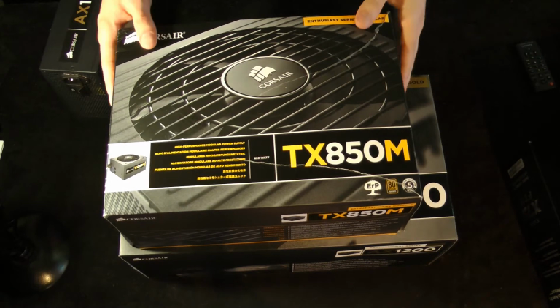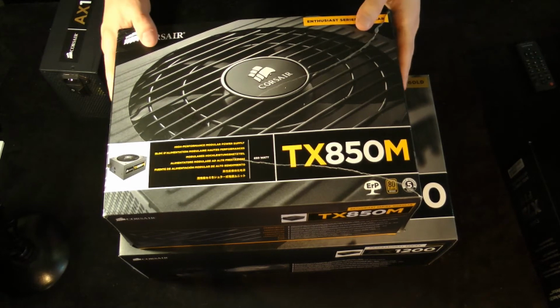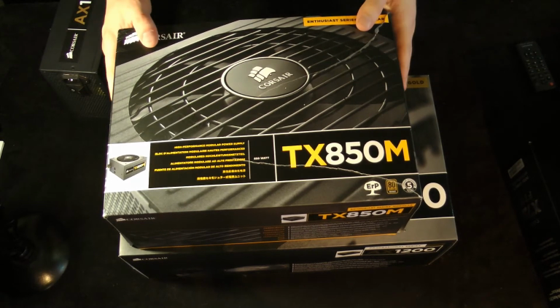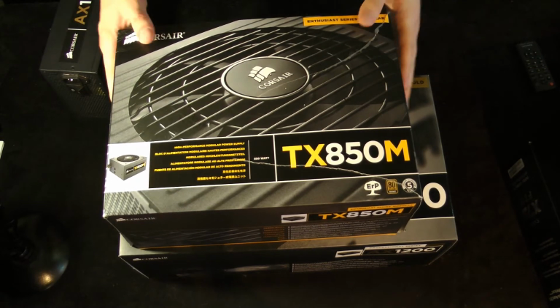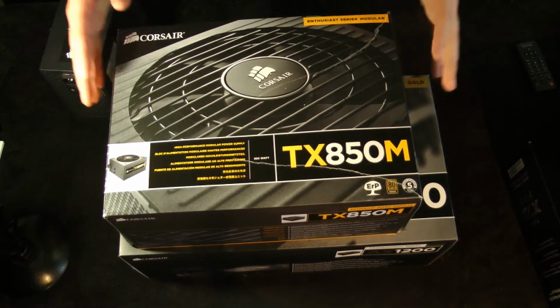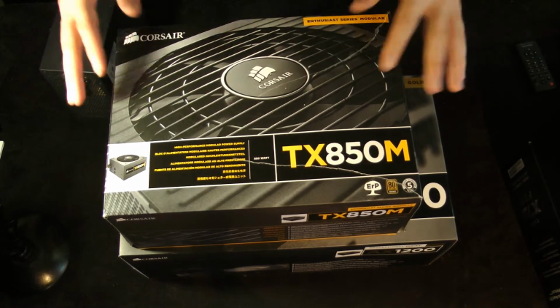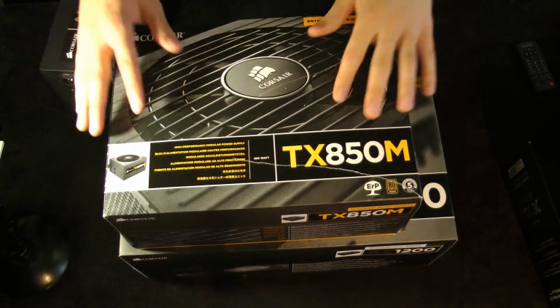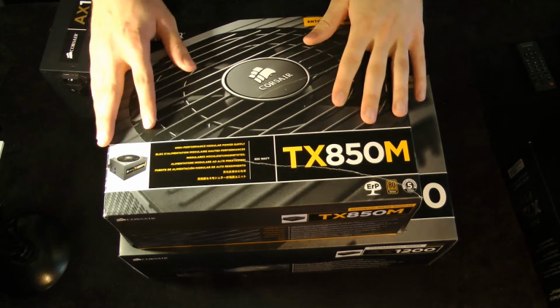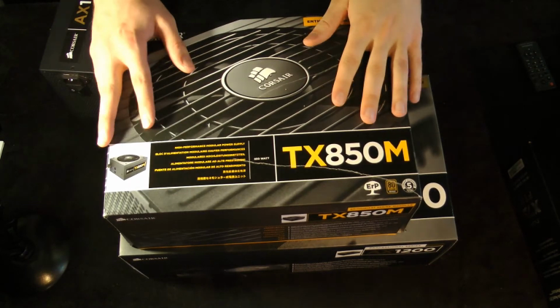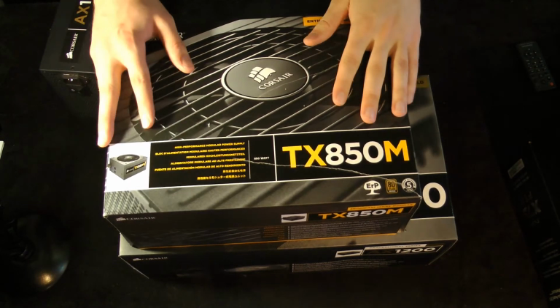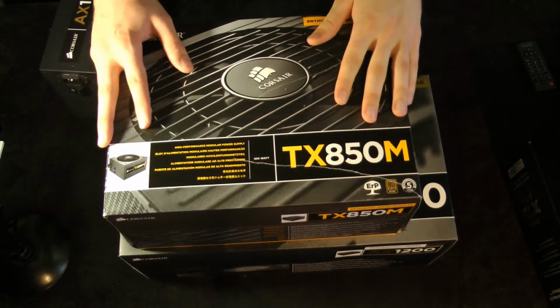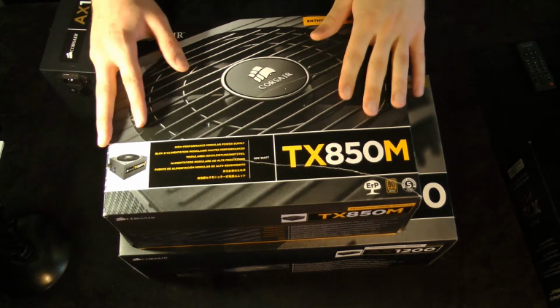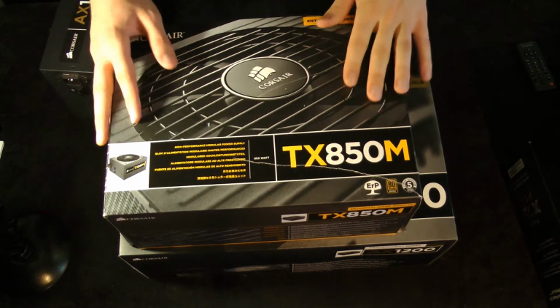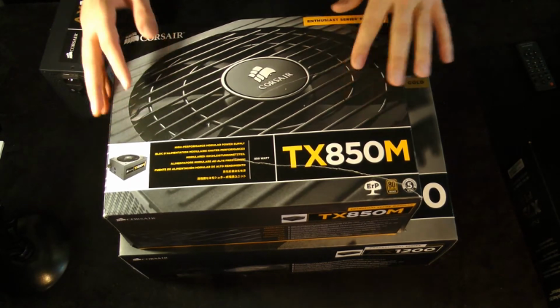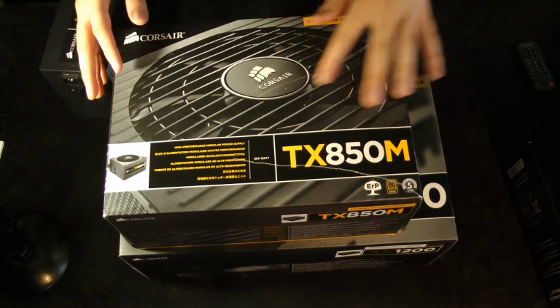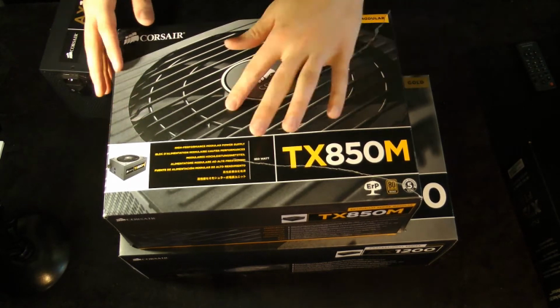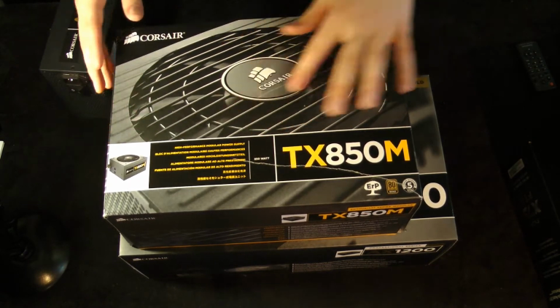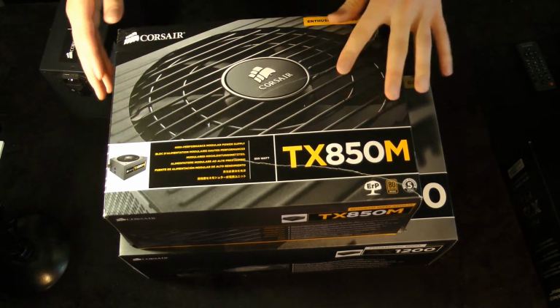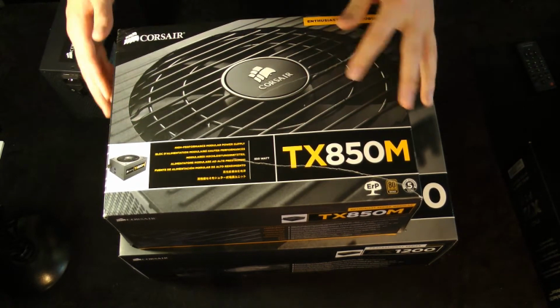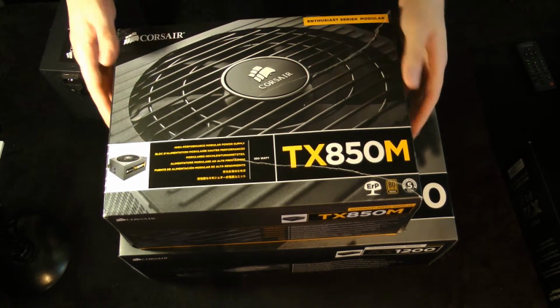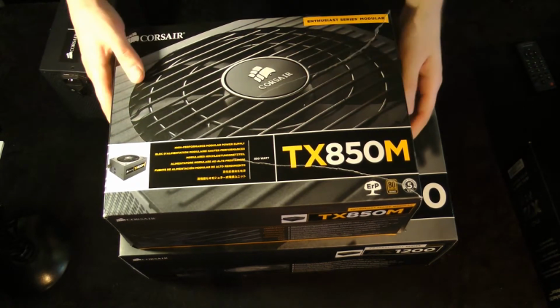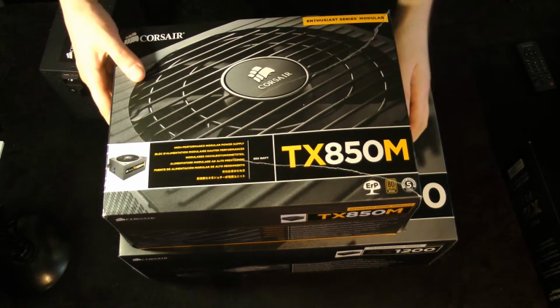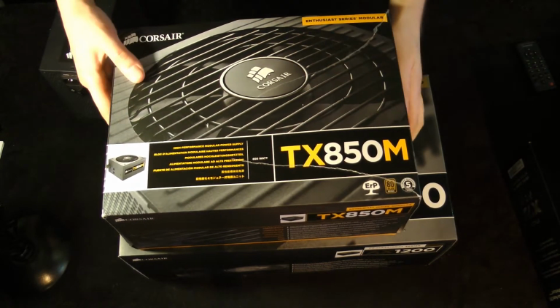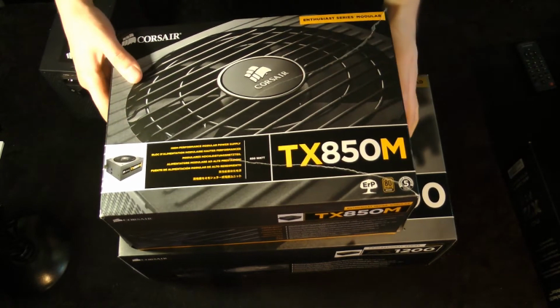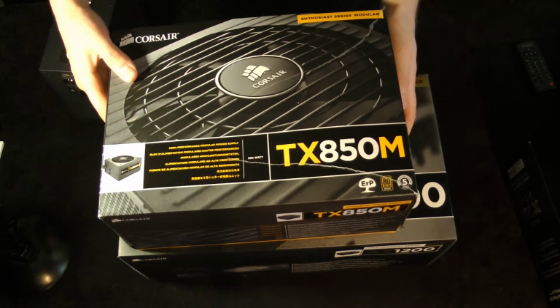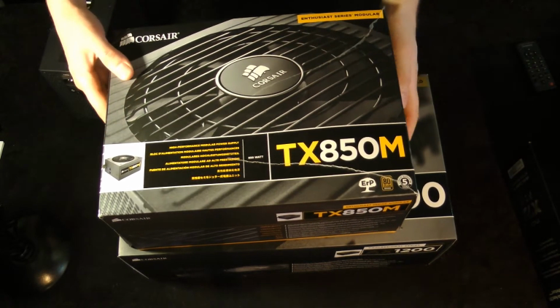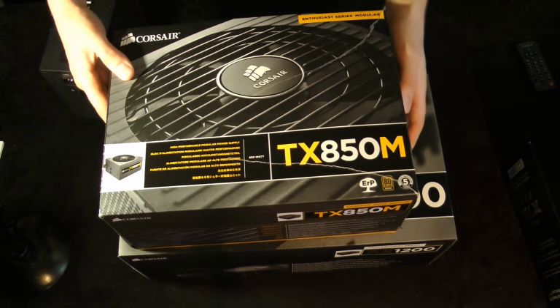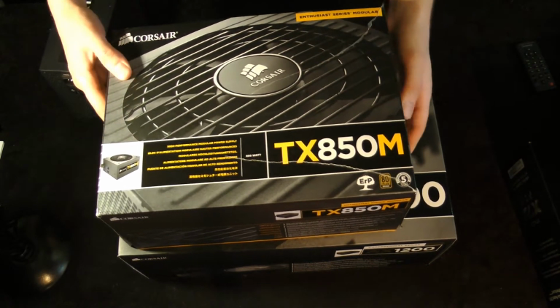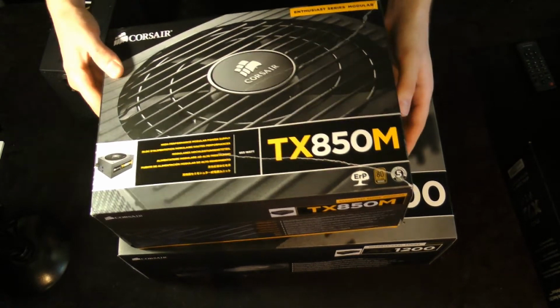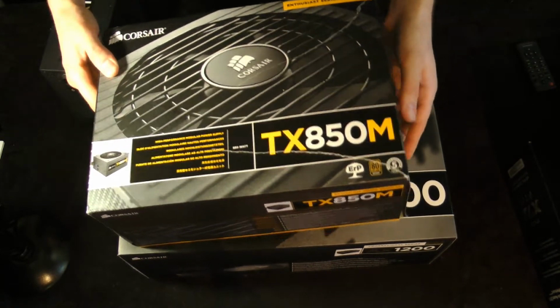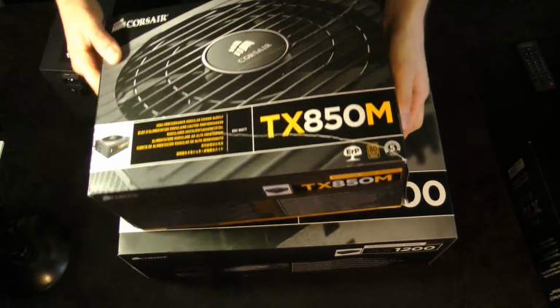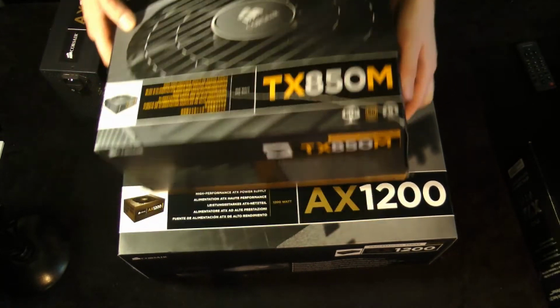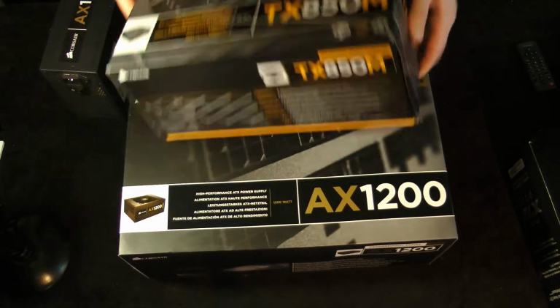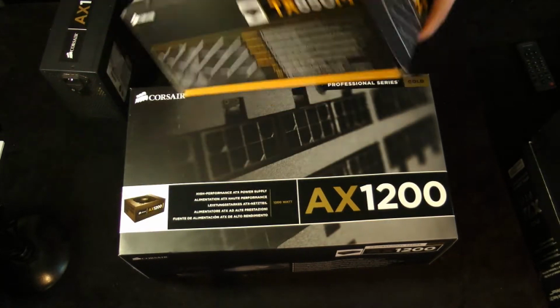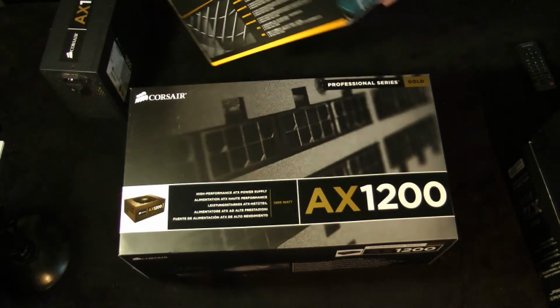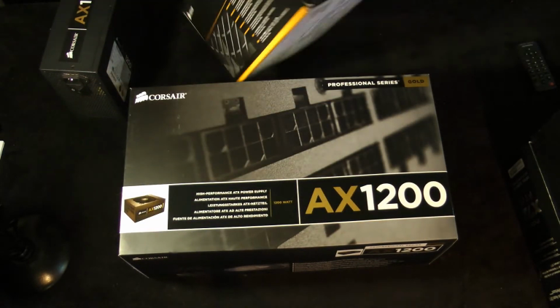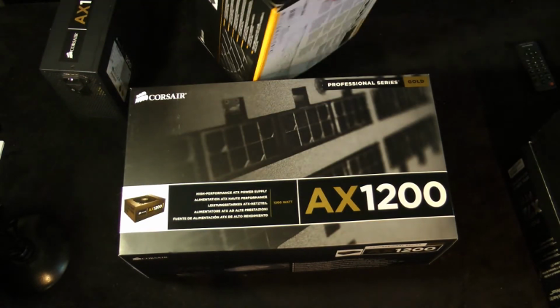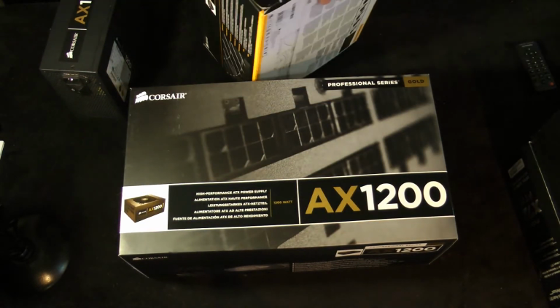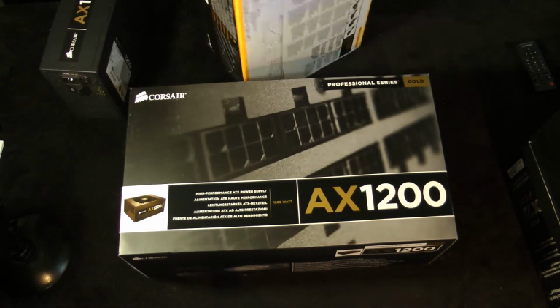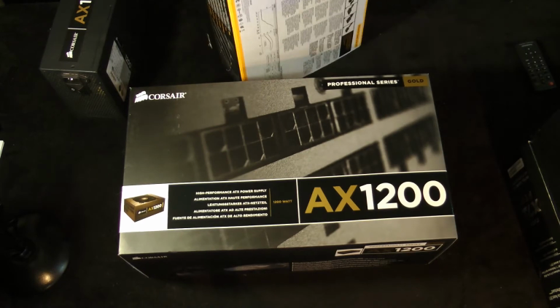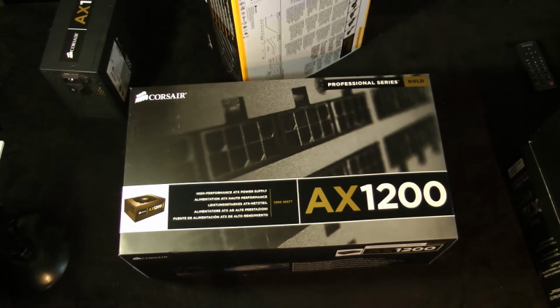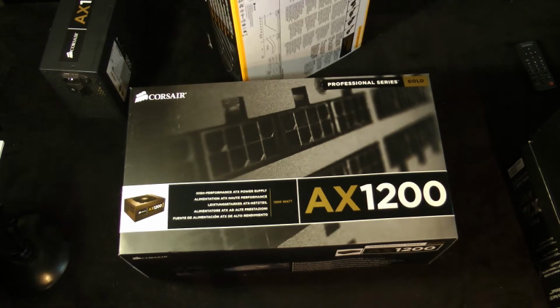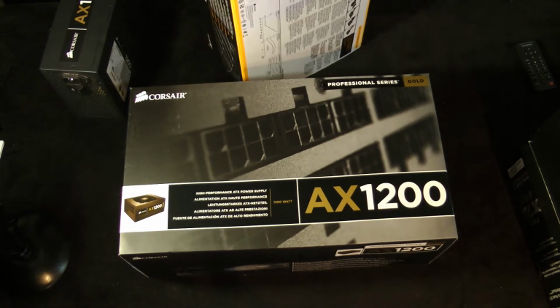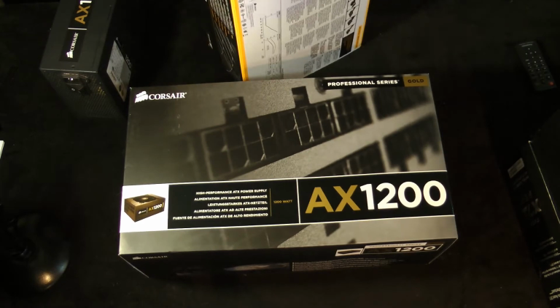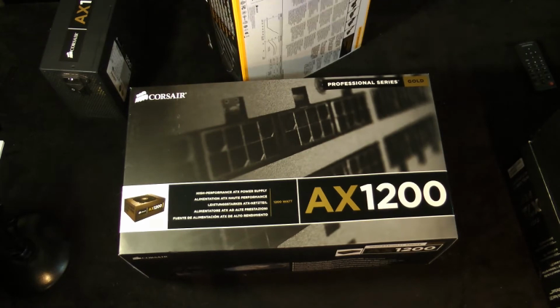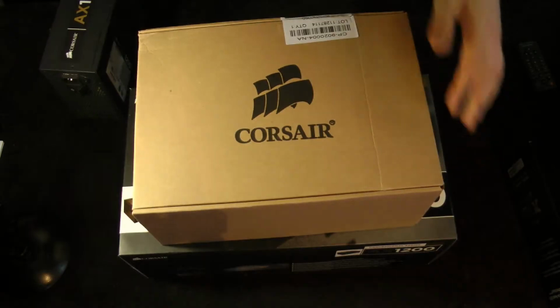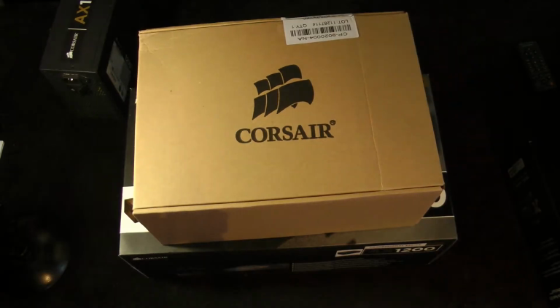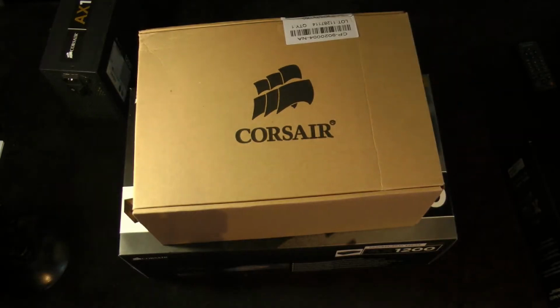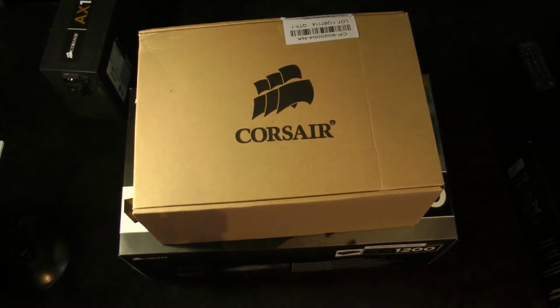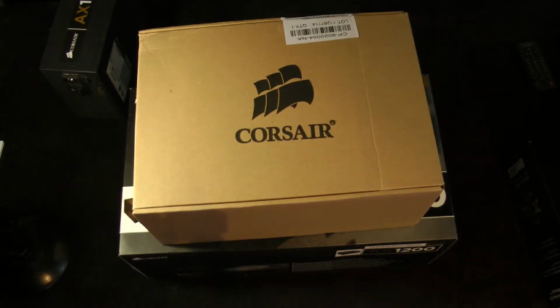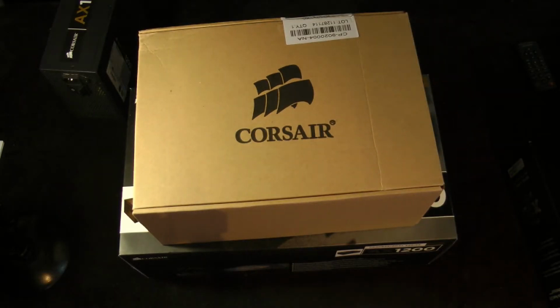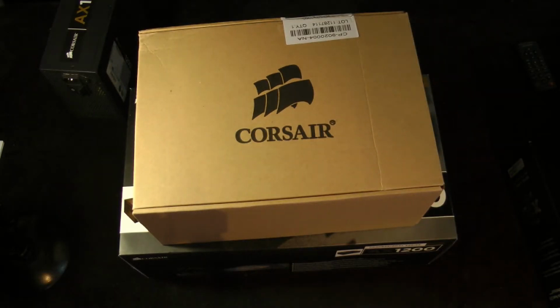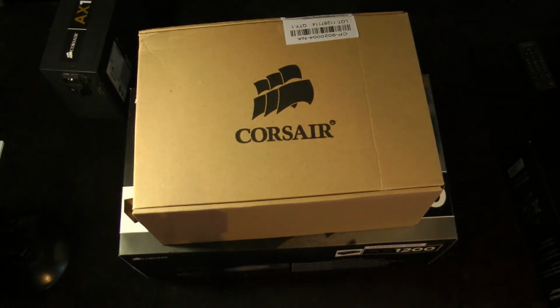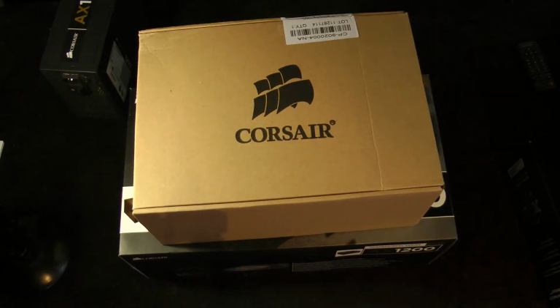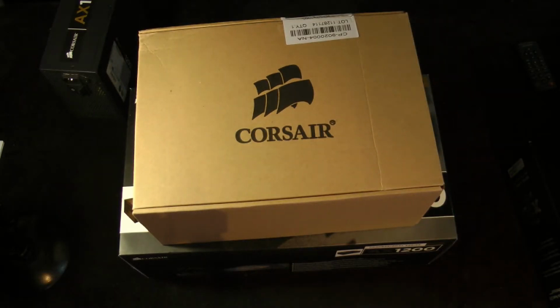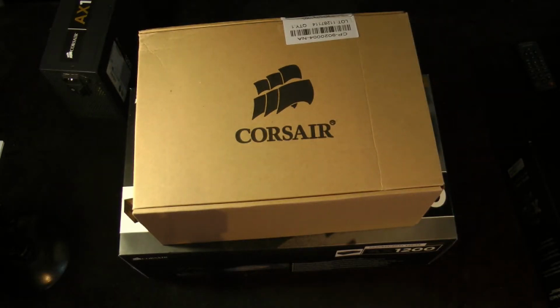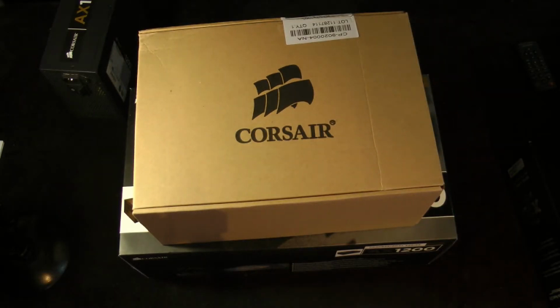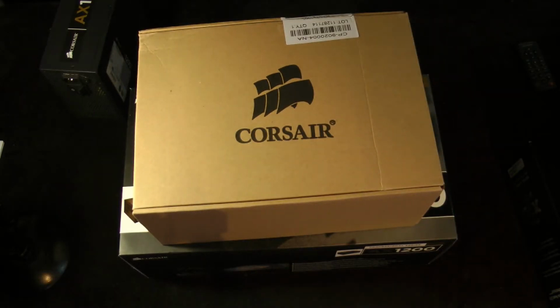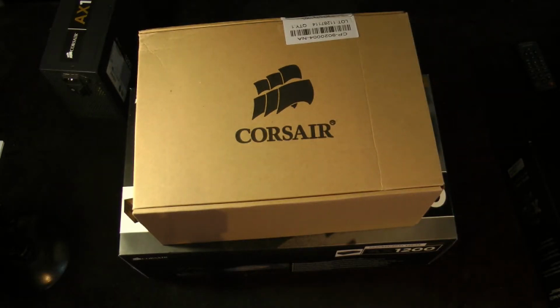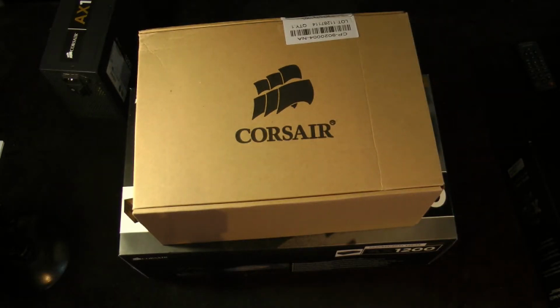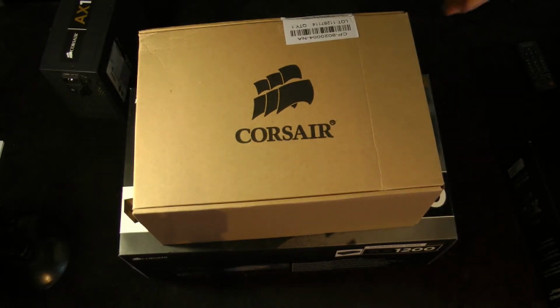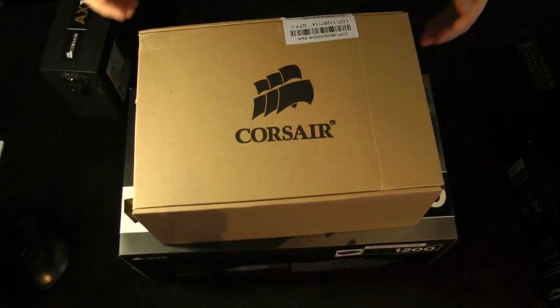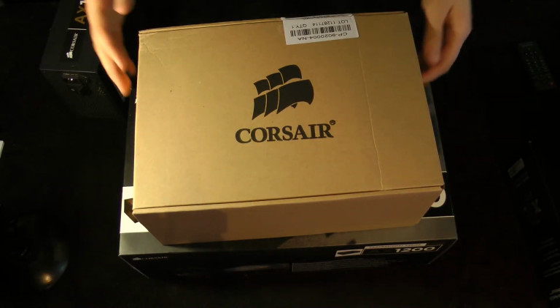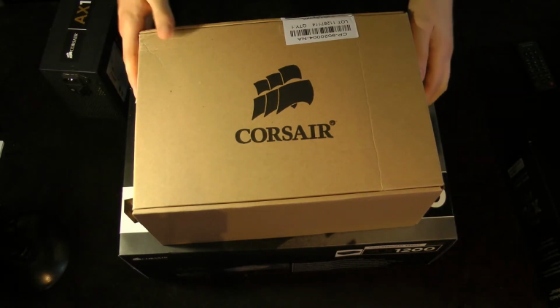Okay, so here's the TX850. The box has had a little bit of a rough go. I'm going to open this thing up real quick. It comes in a nice round box.